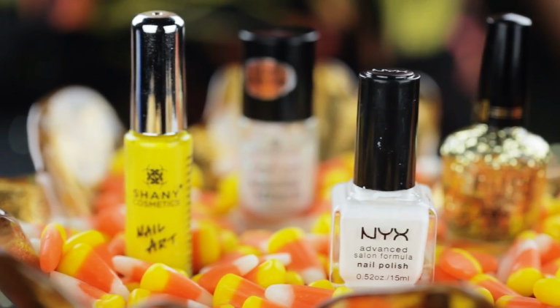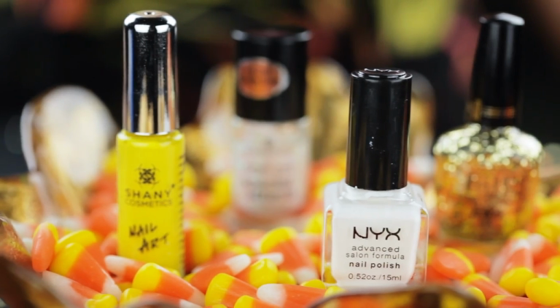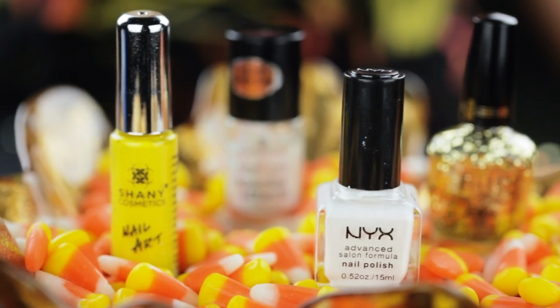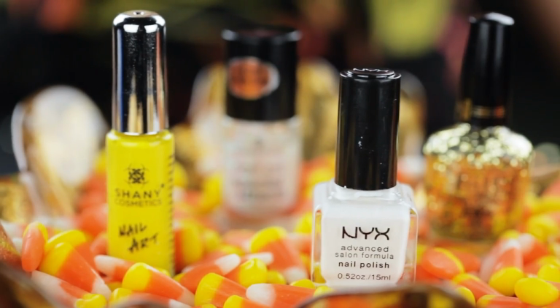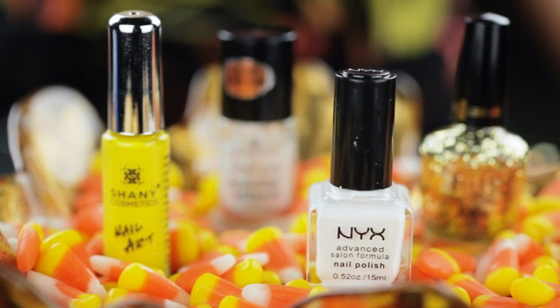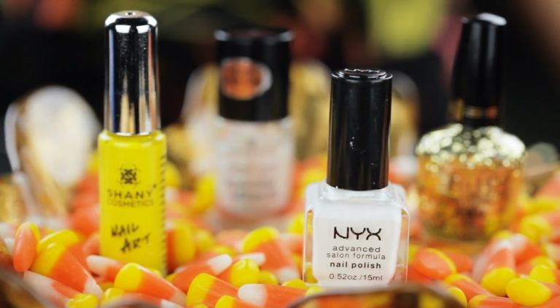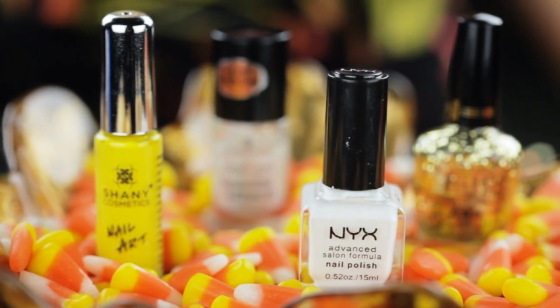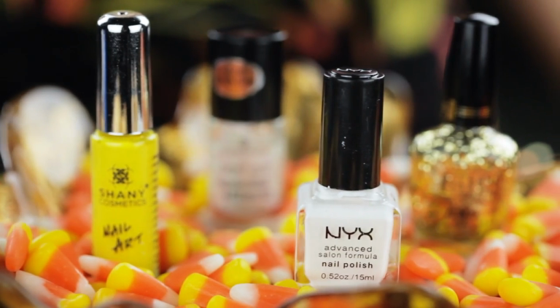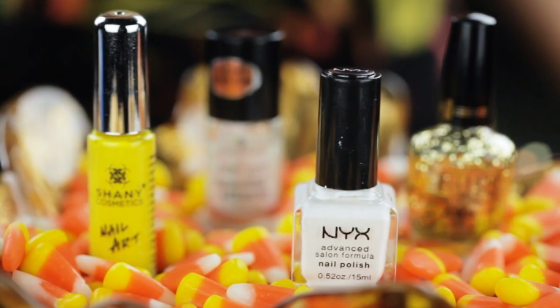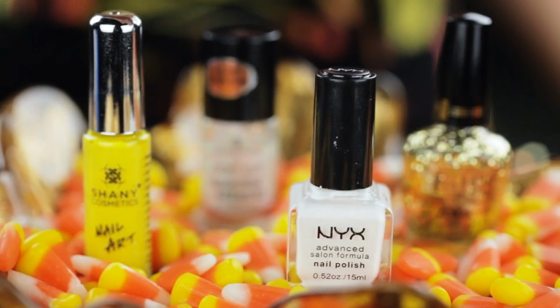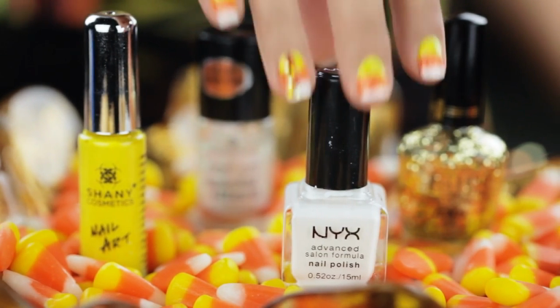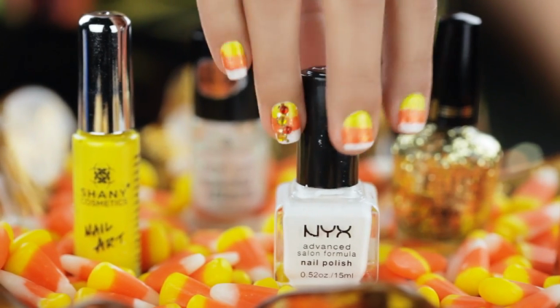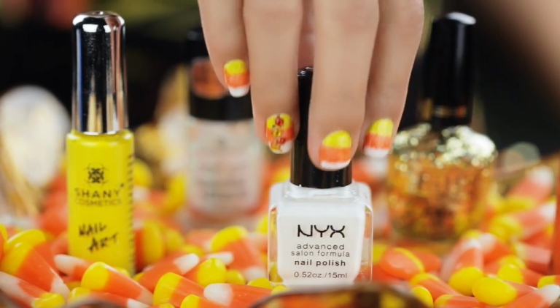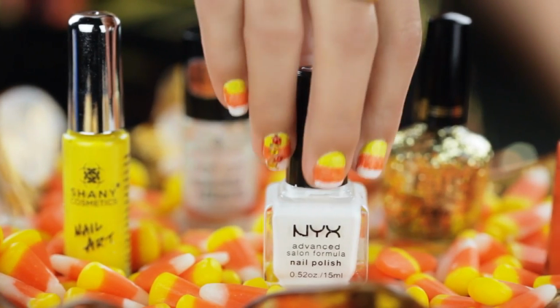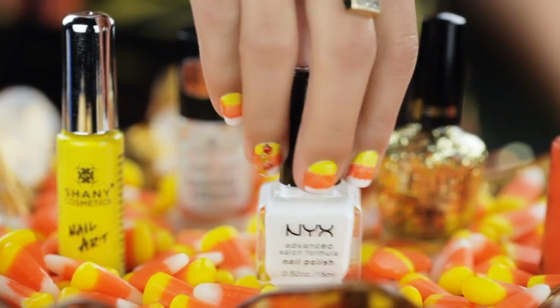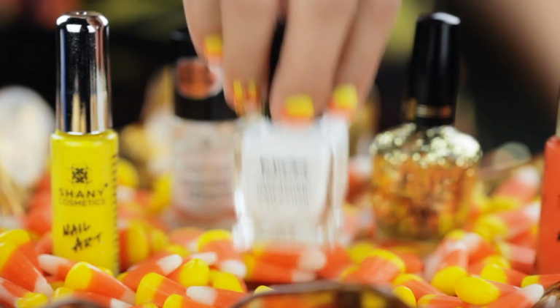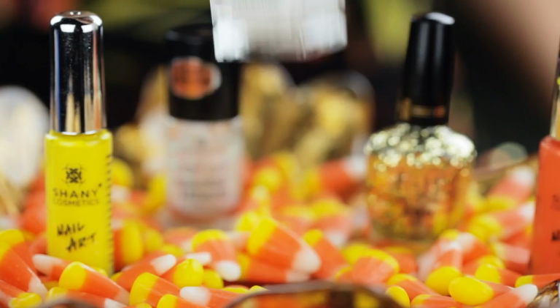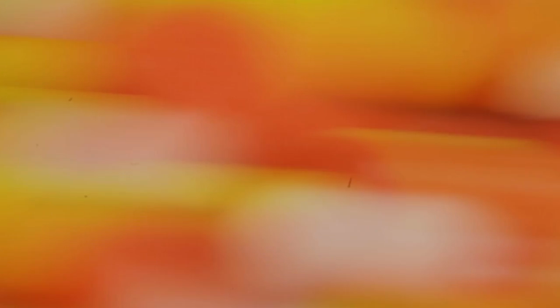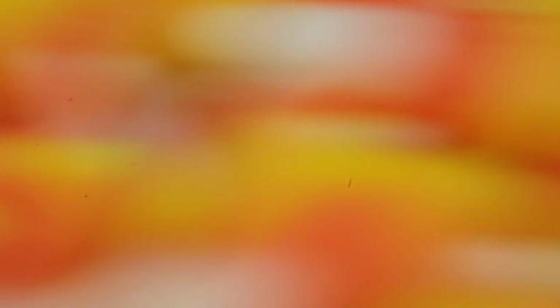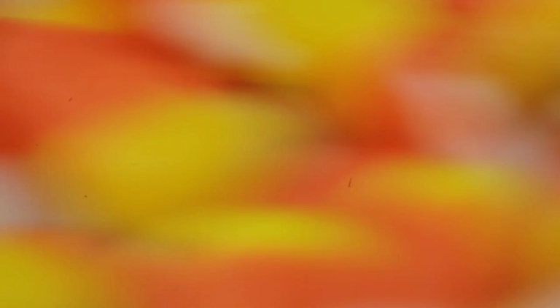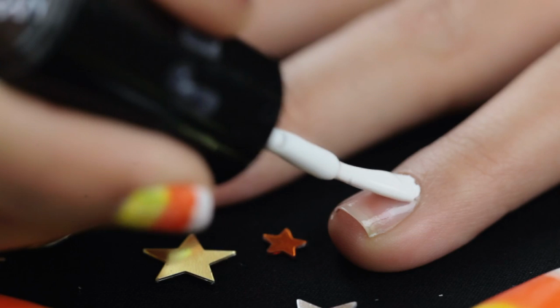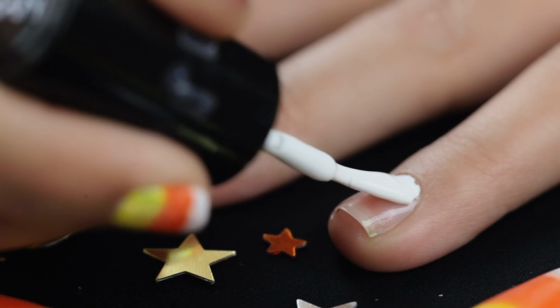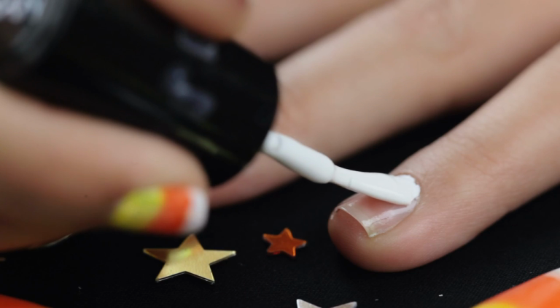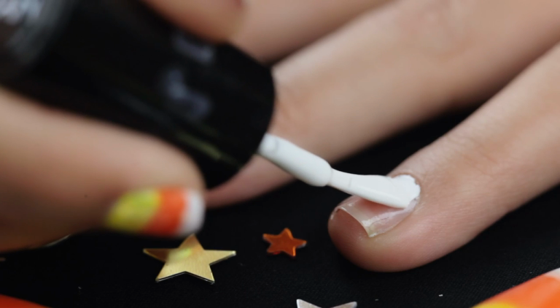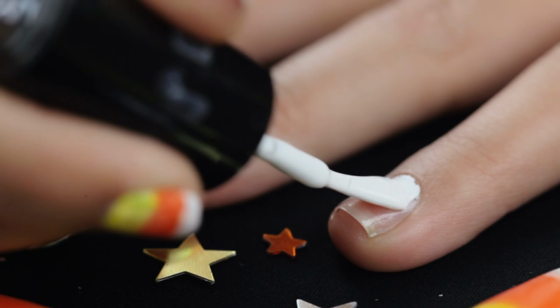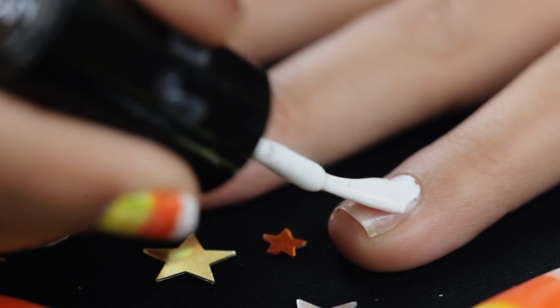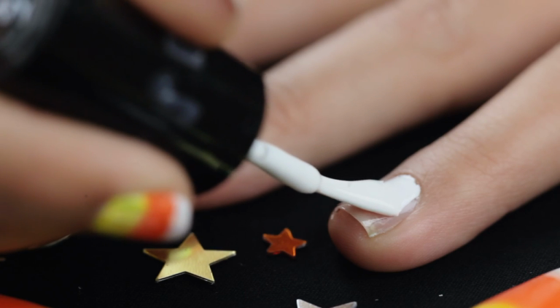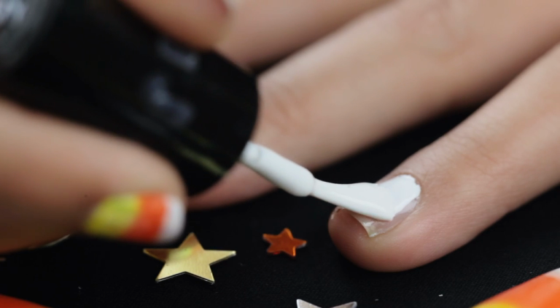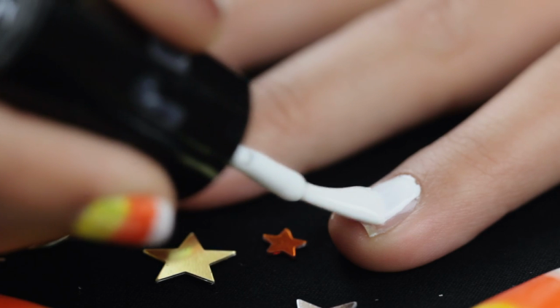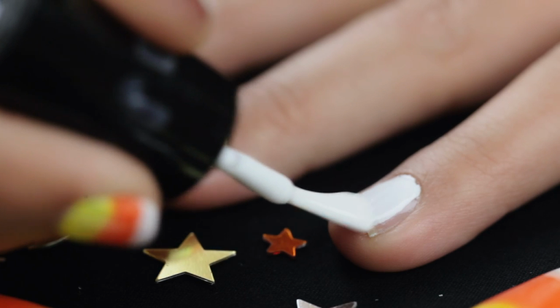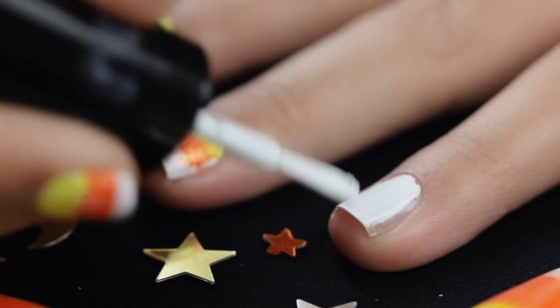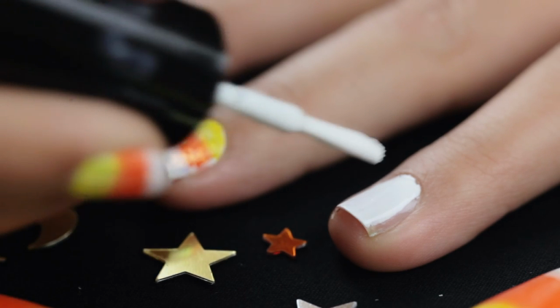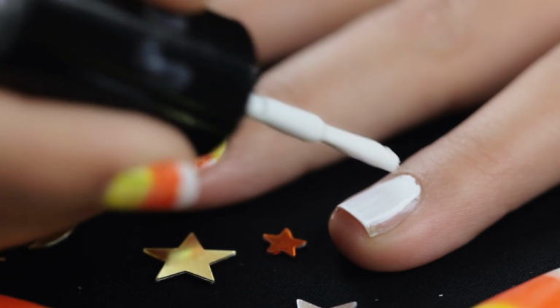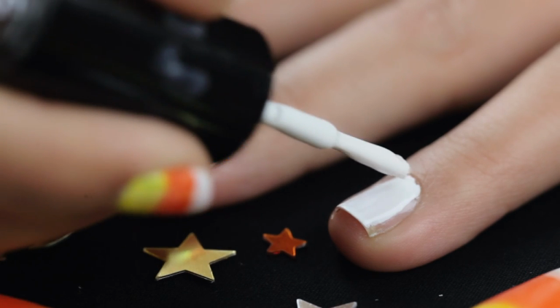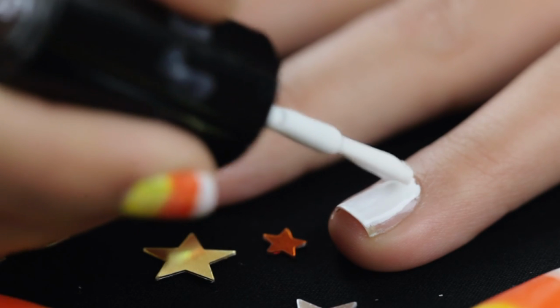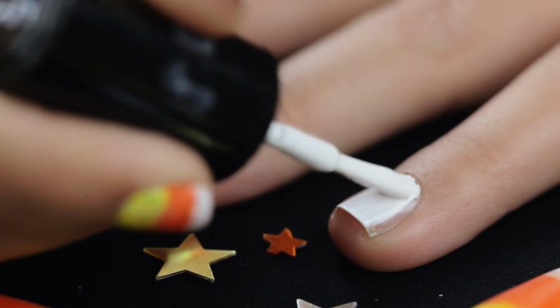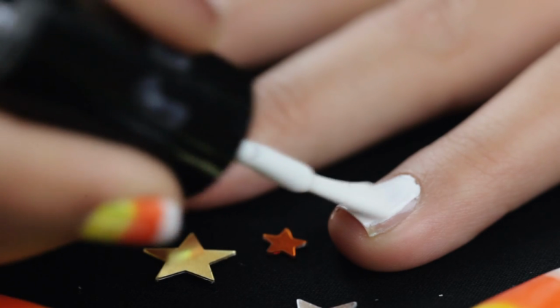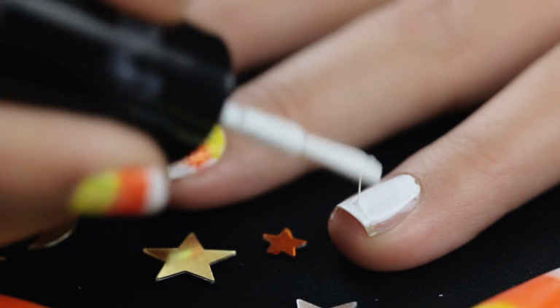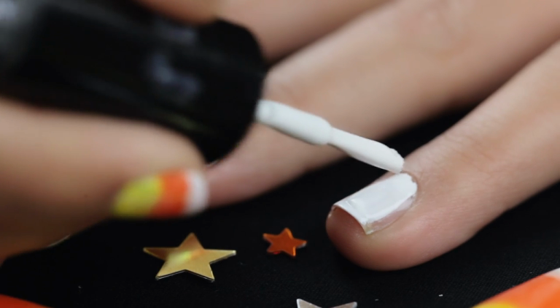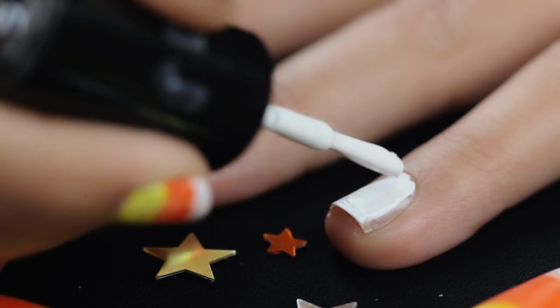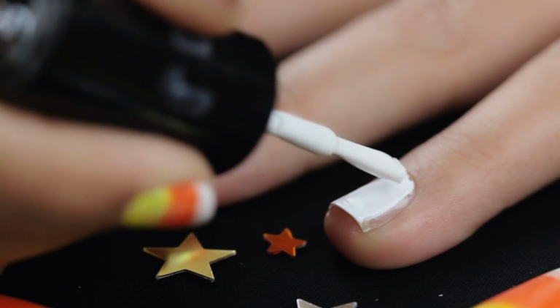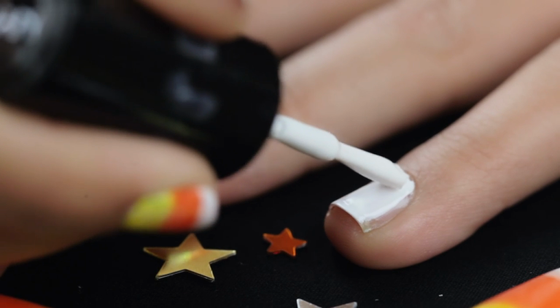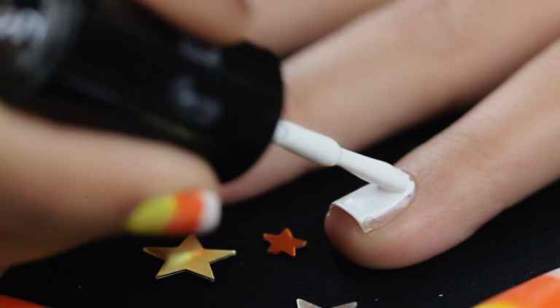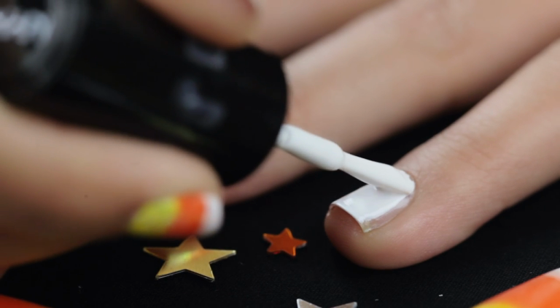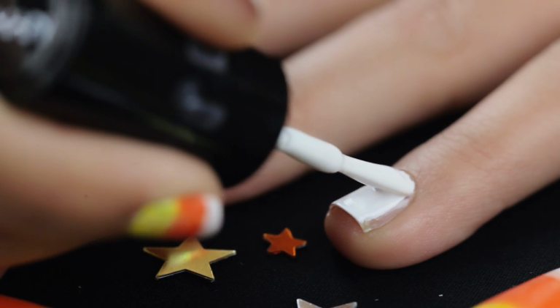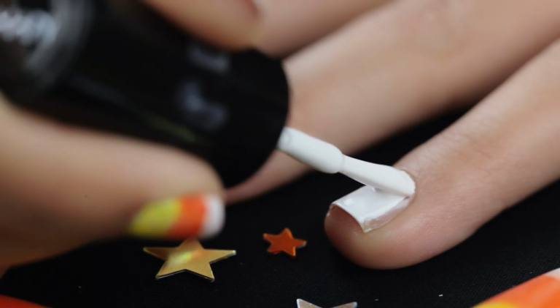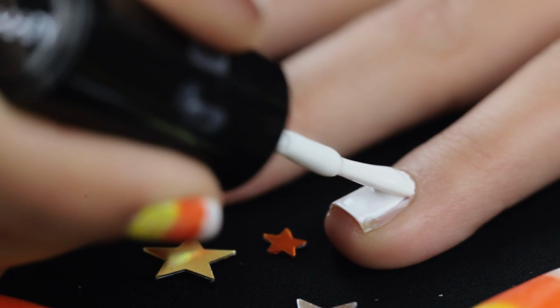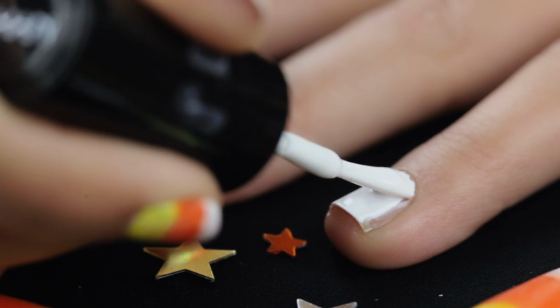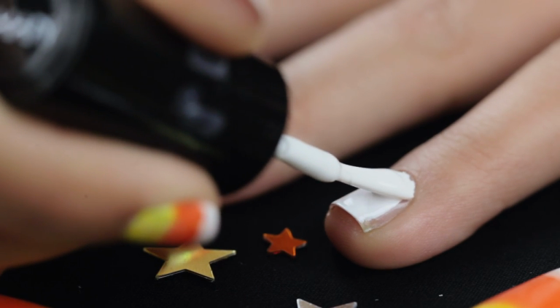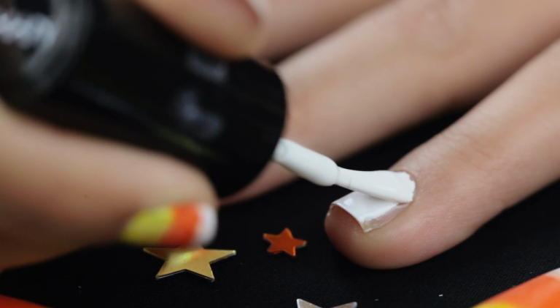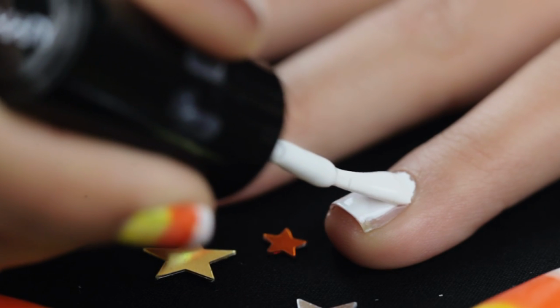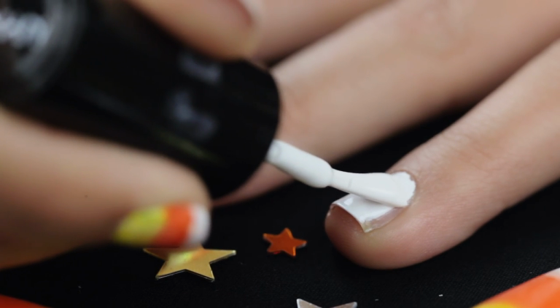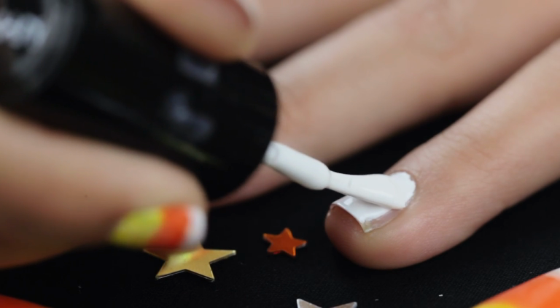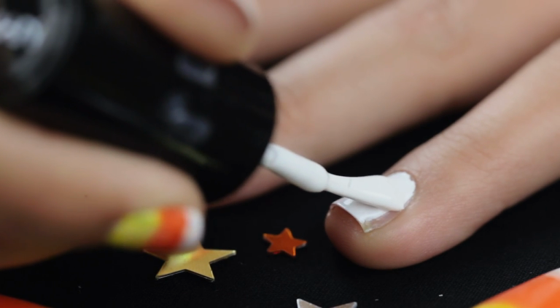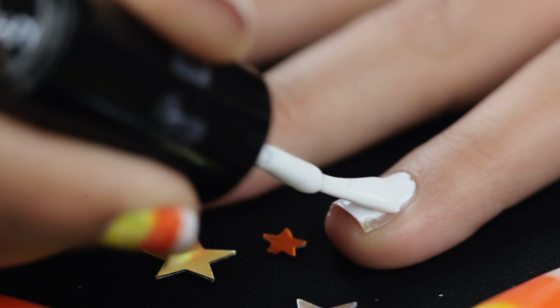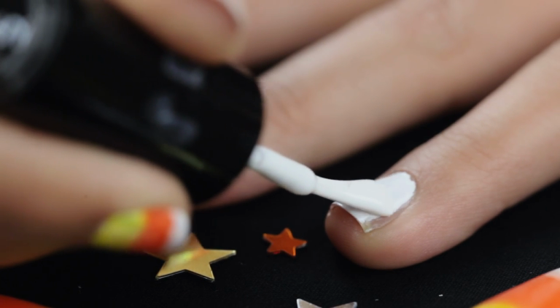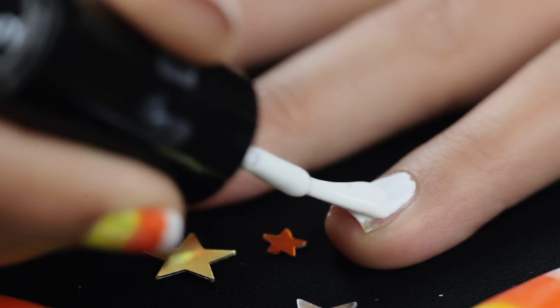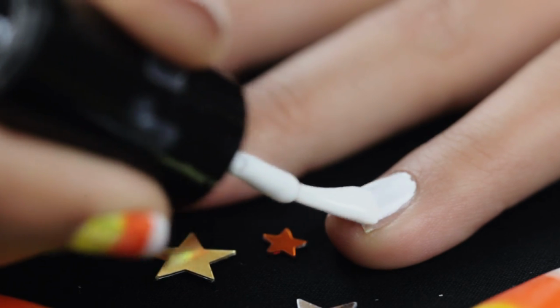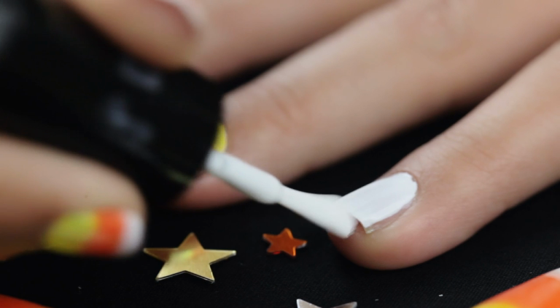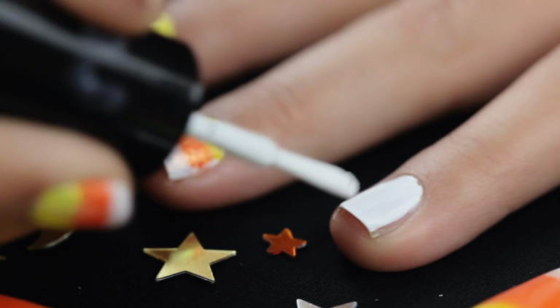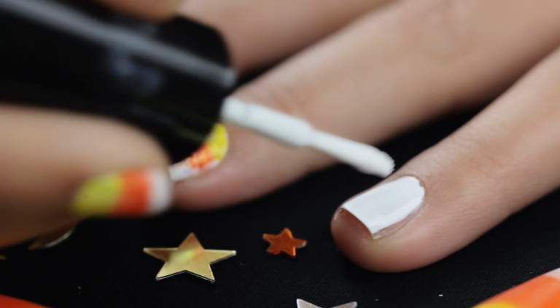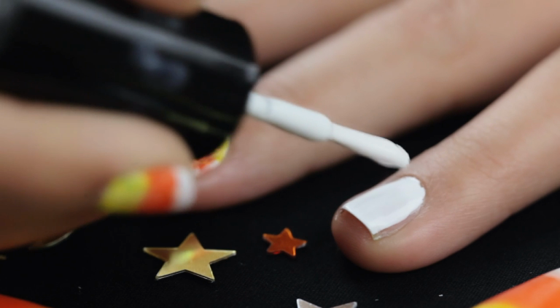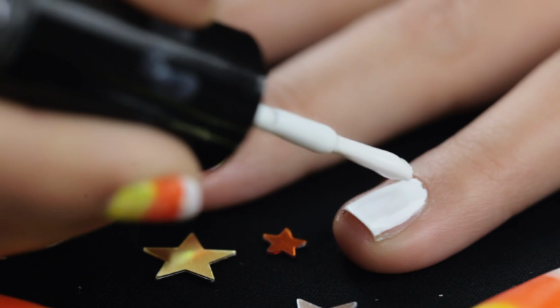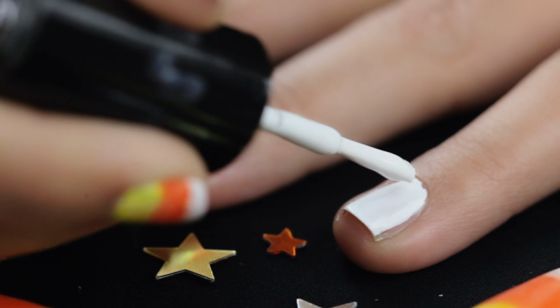Next, select a white polish. I'm using one from Nyx and applying it all over my nail. This will be the base for our candy corn.